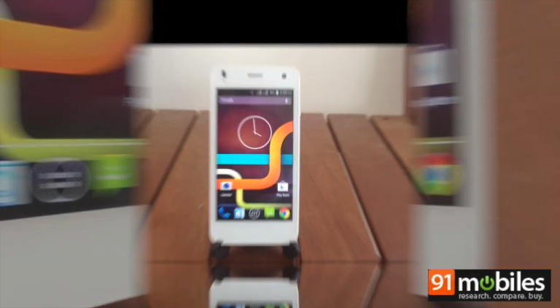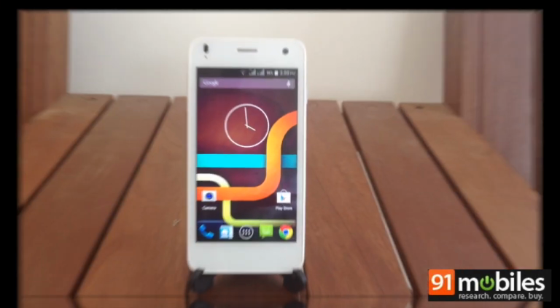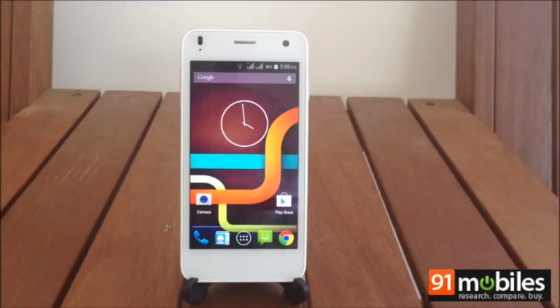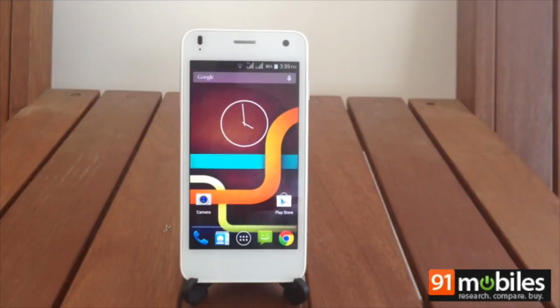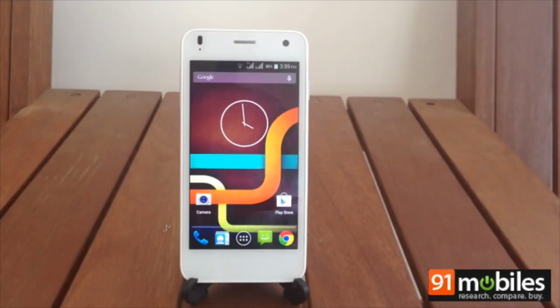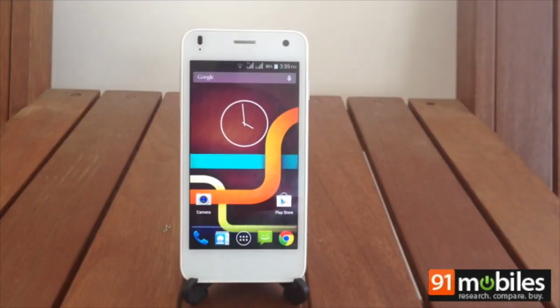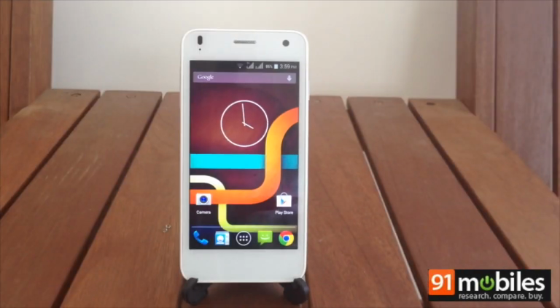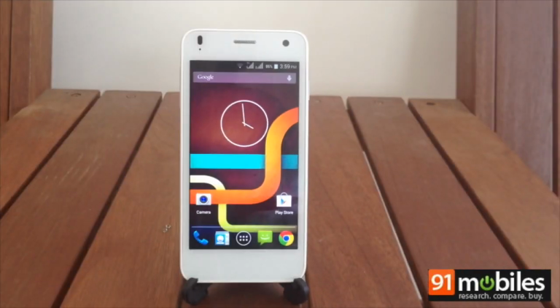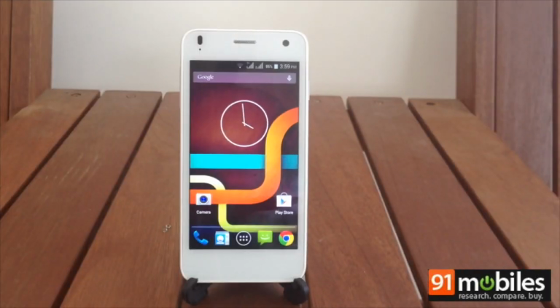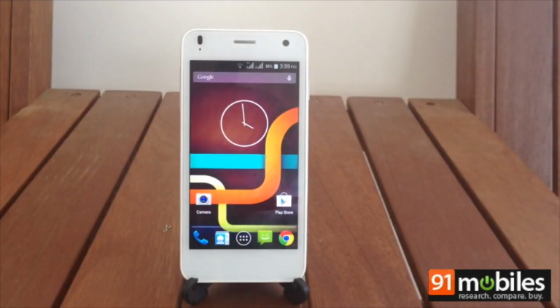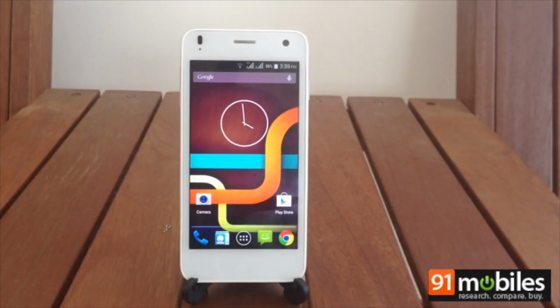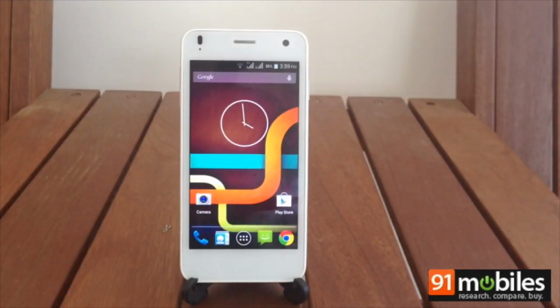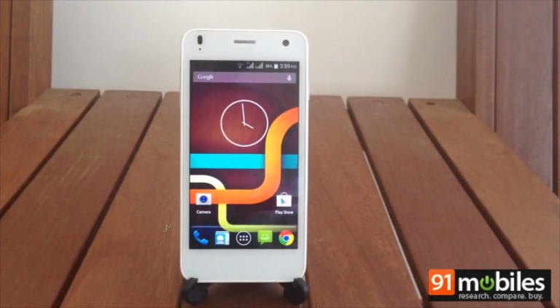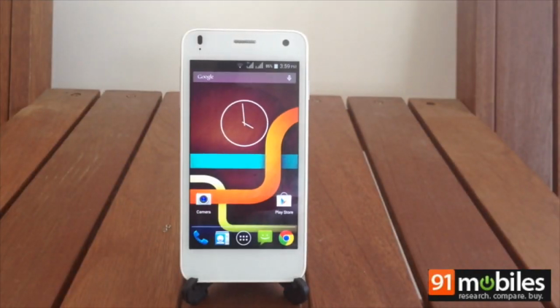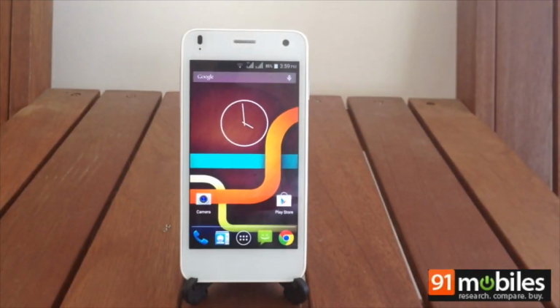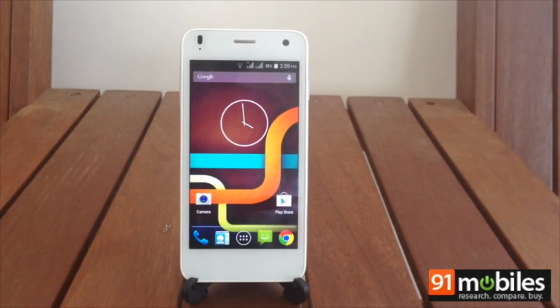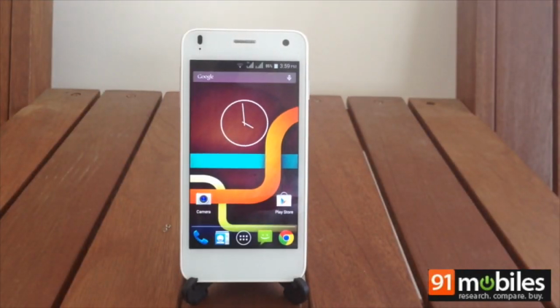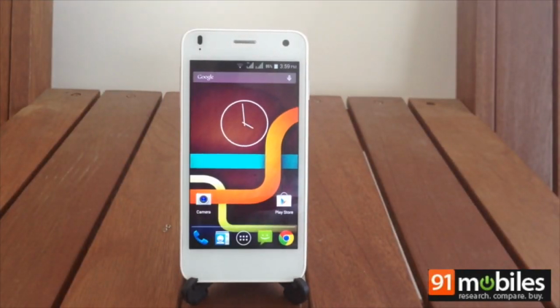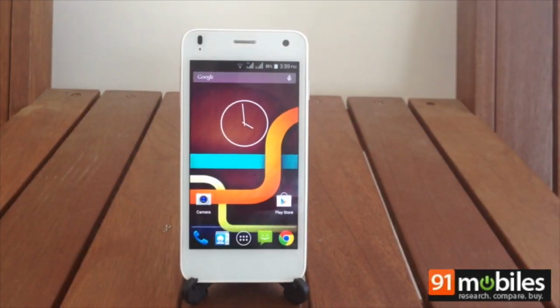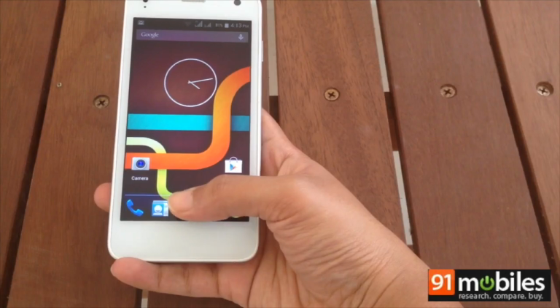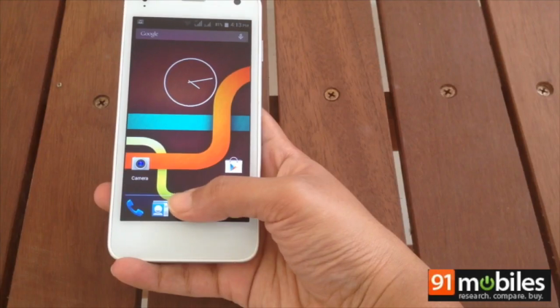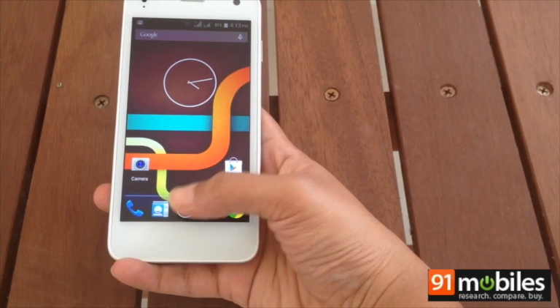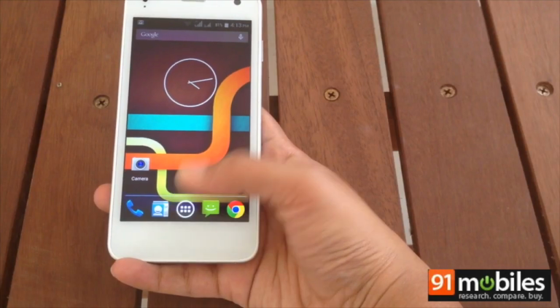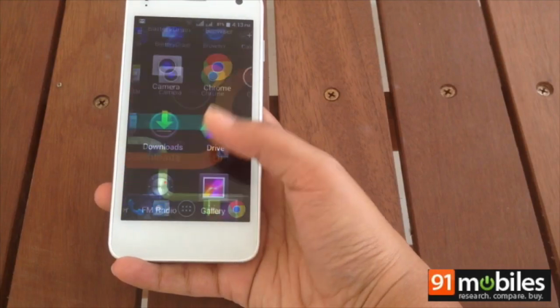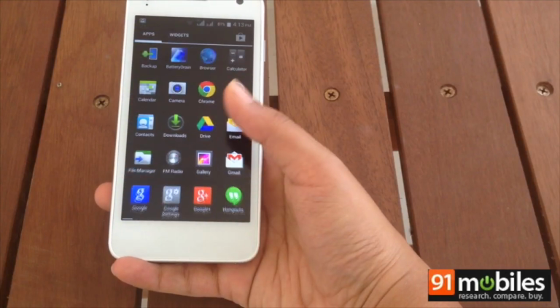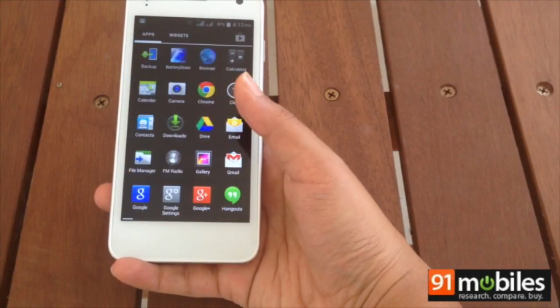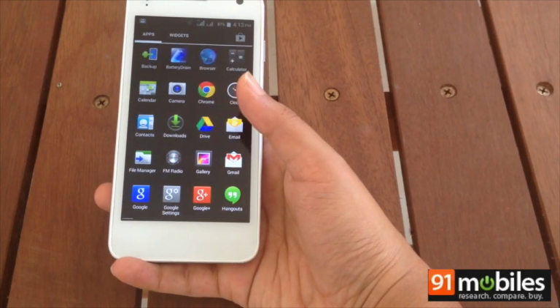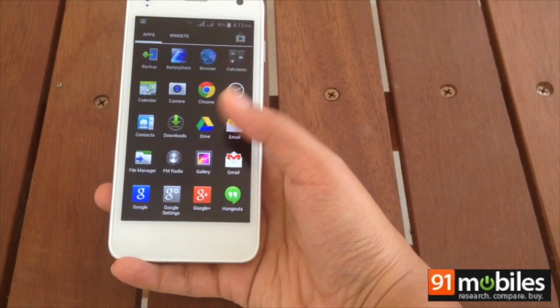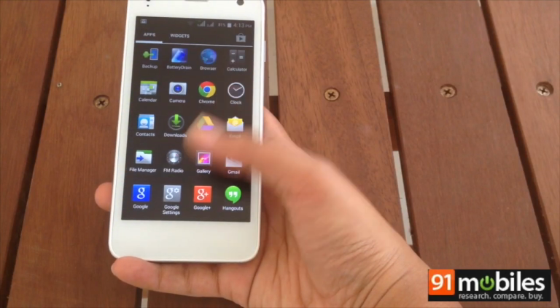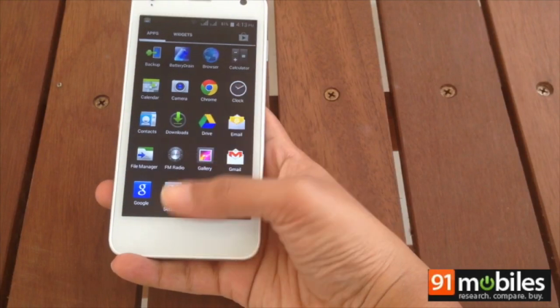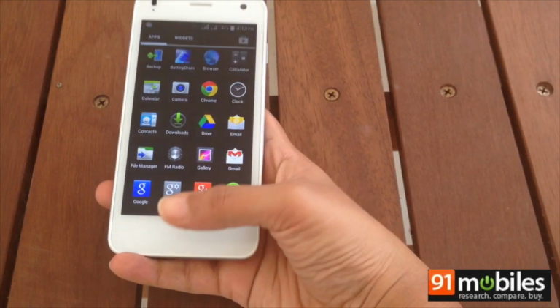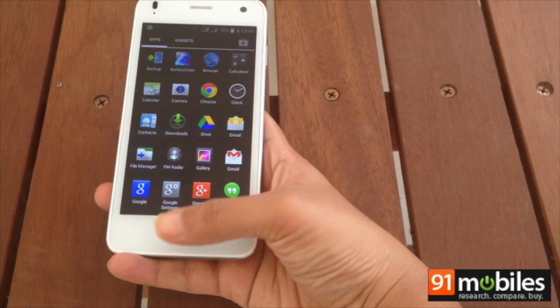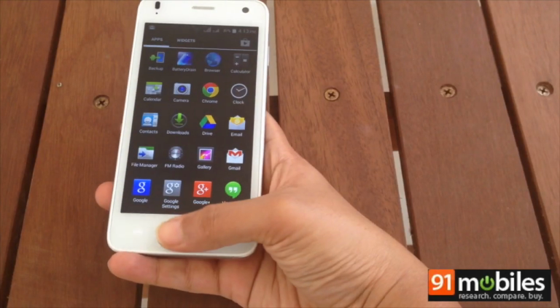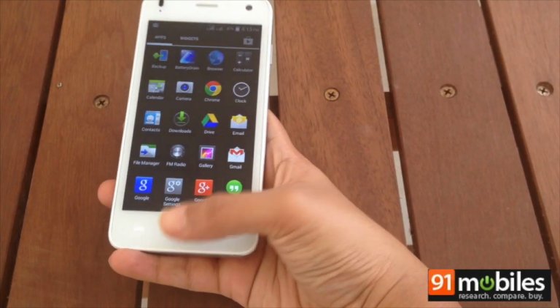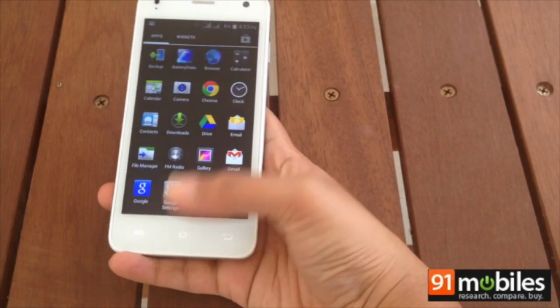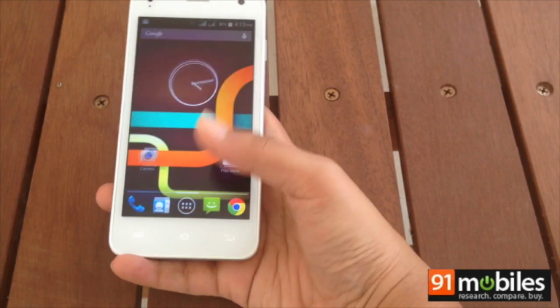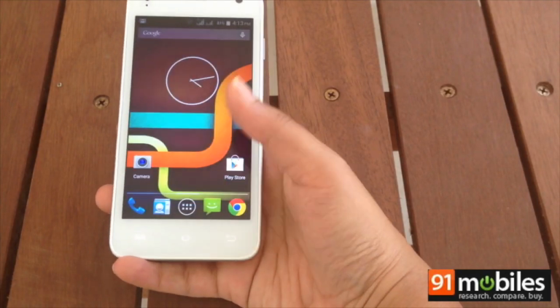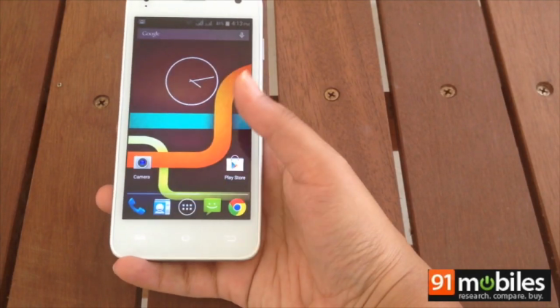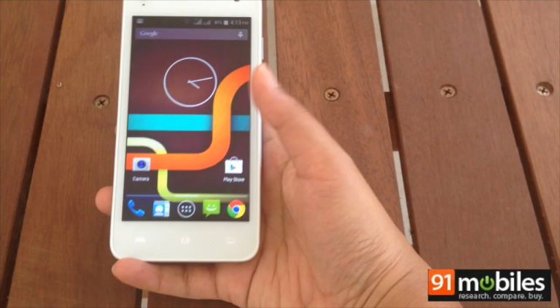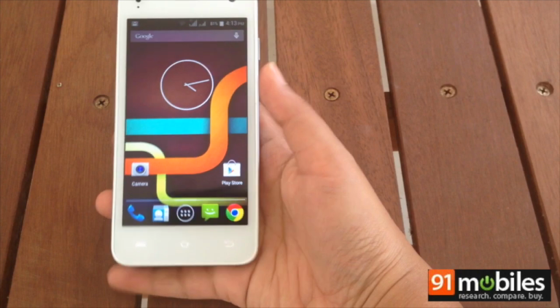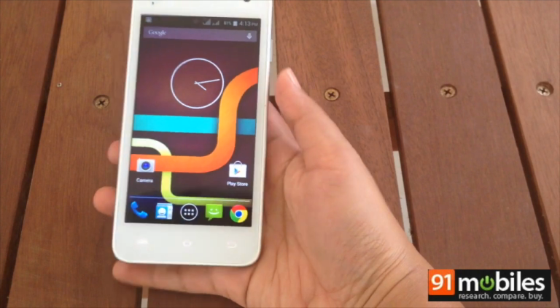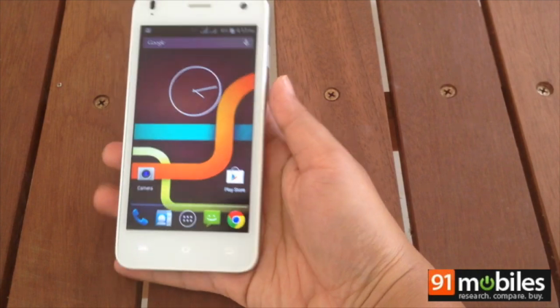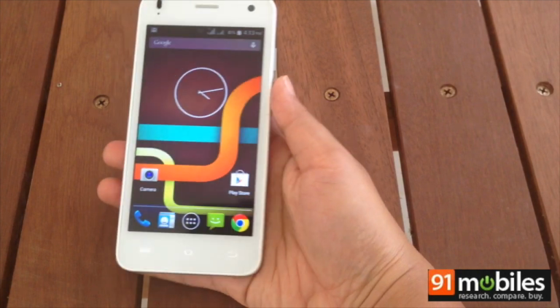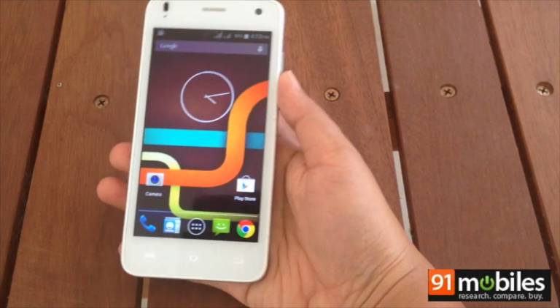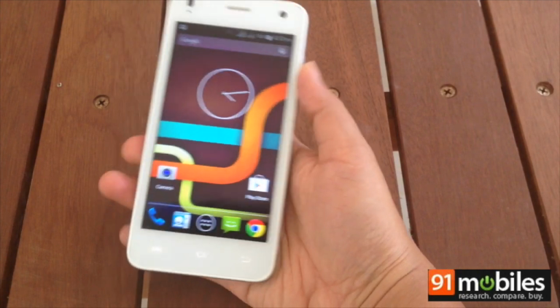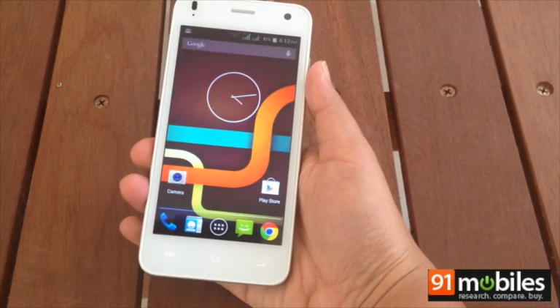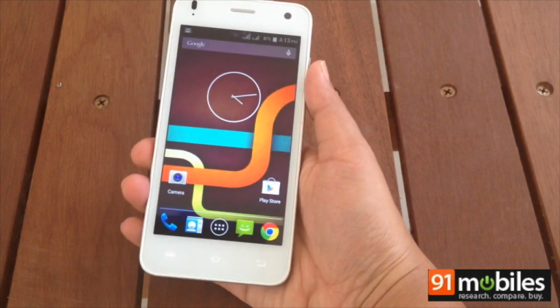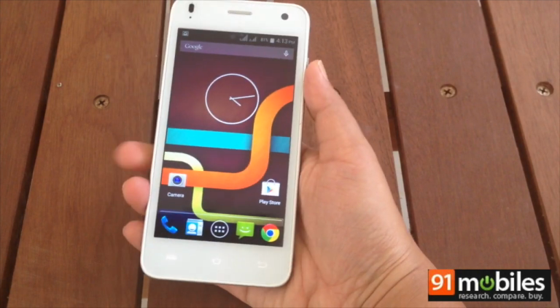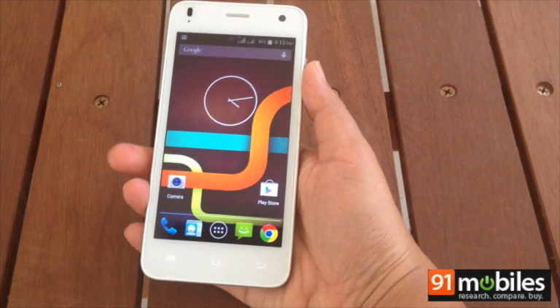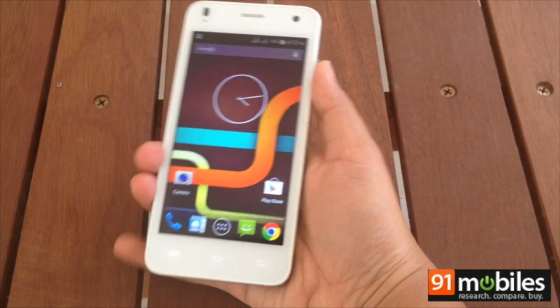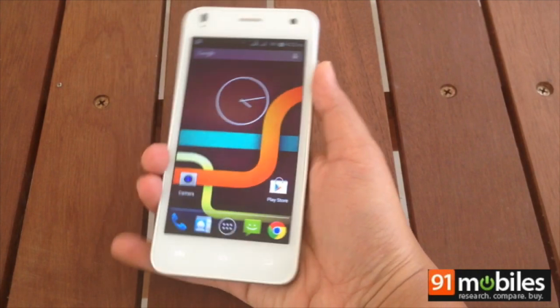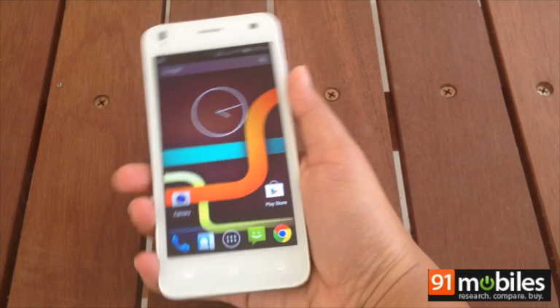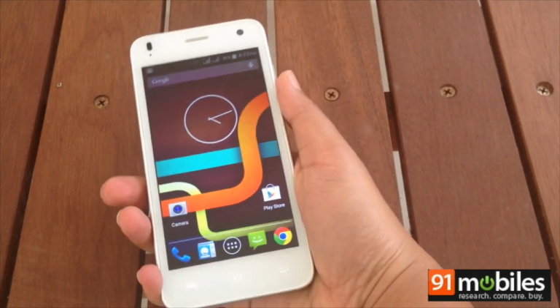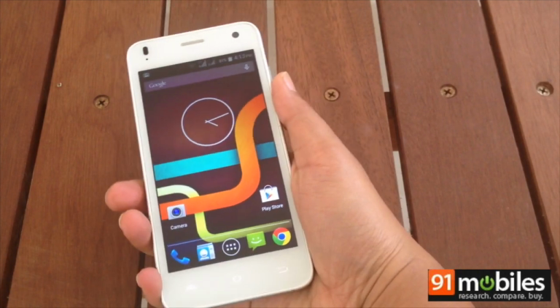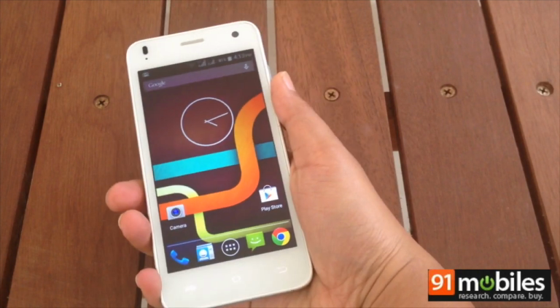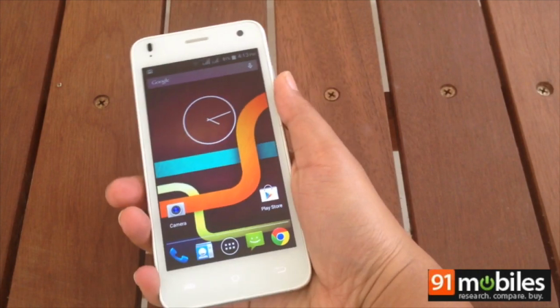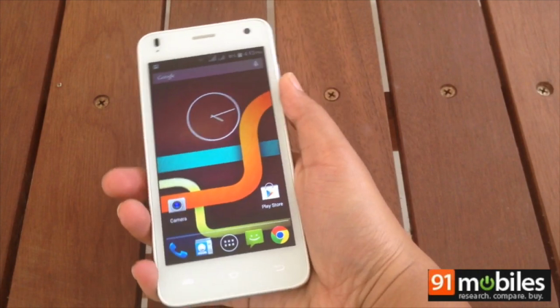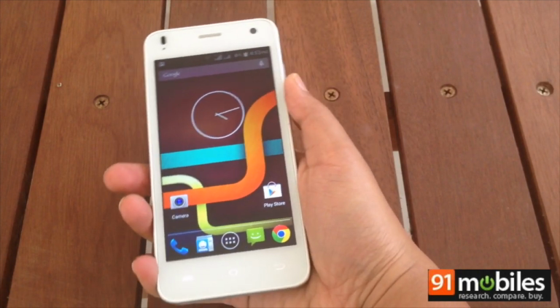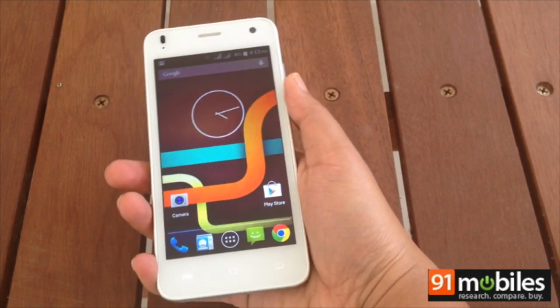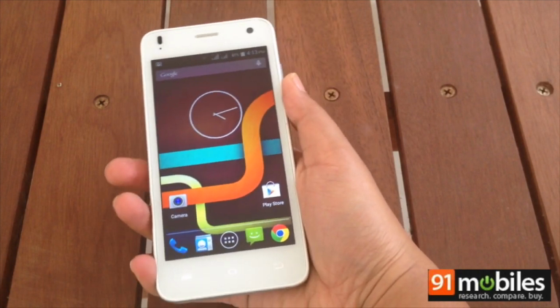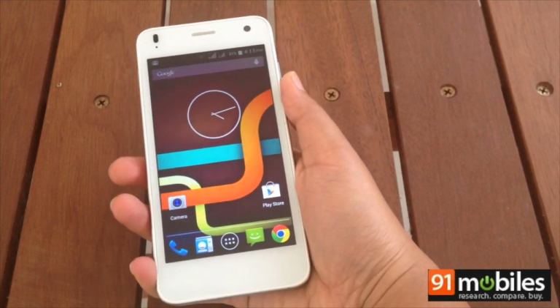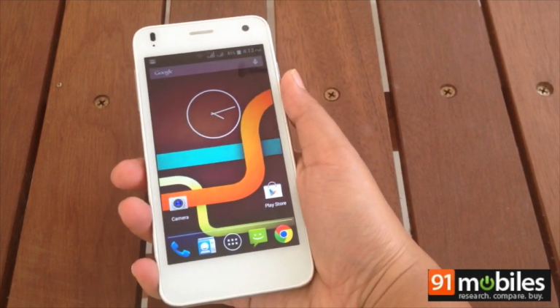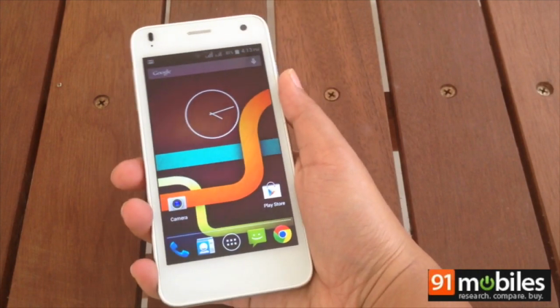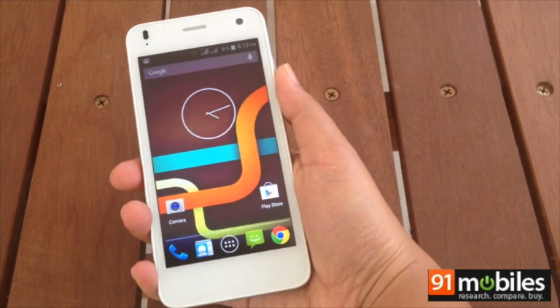Thanks to its compact size, the Iris X1 is ideal for one-handed use, without feeling cramped when using the keyboard.